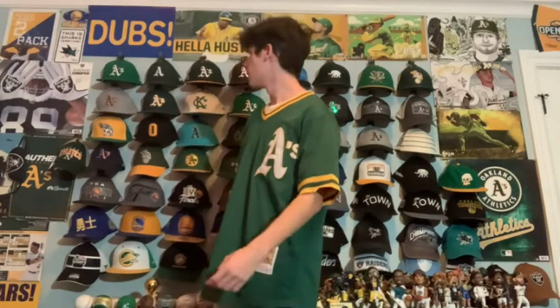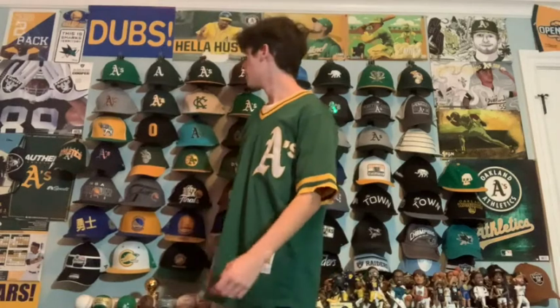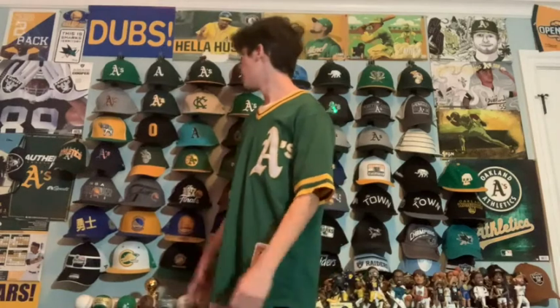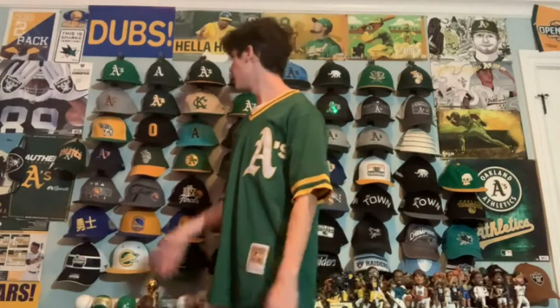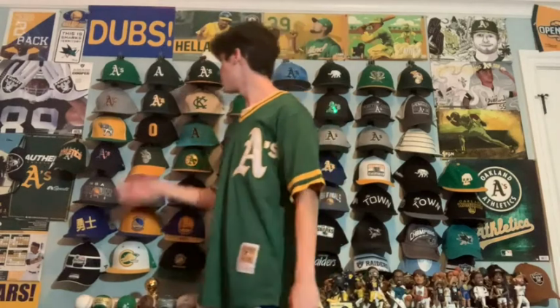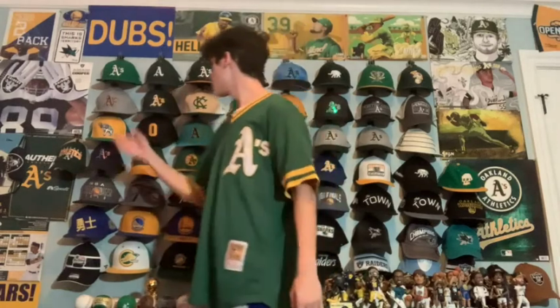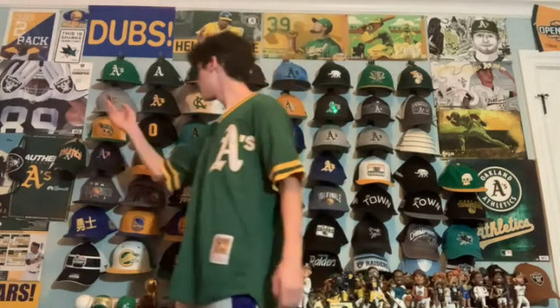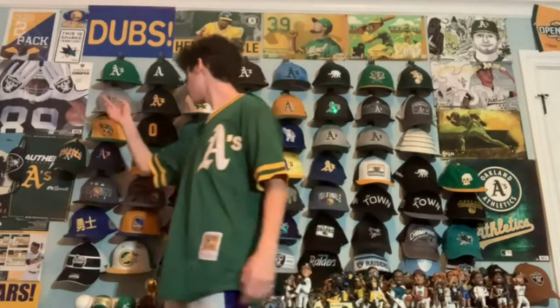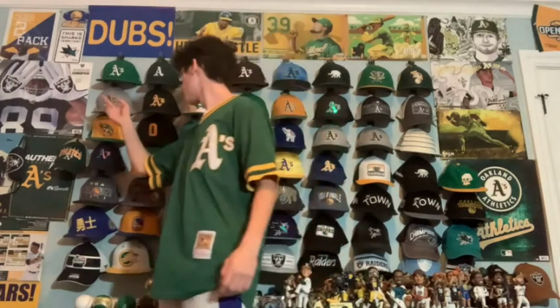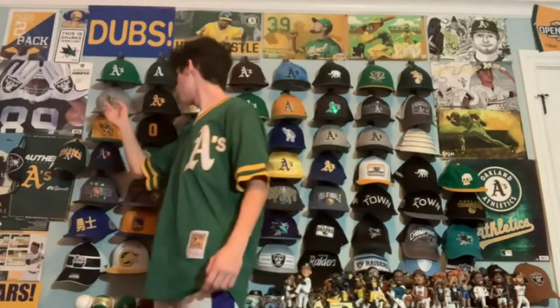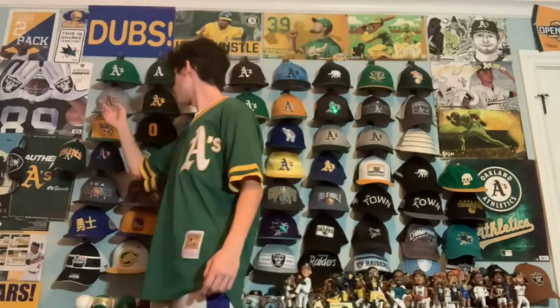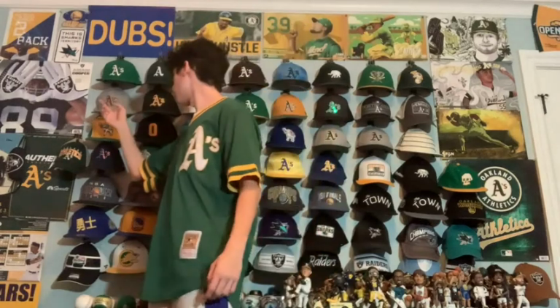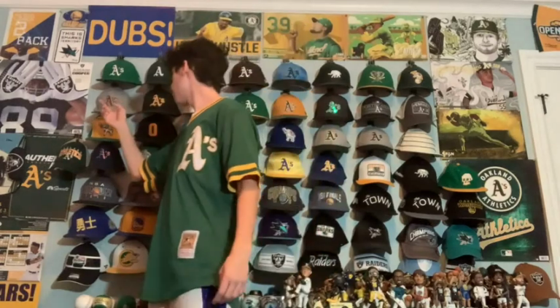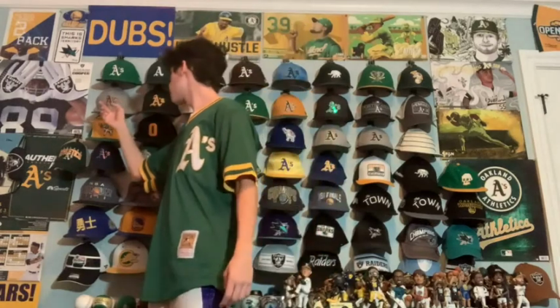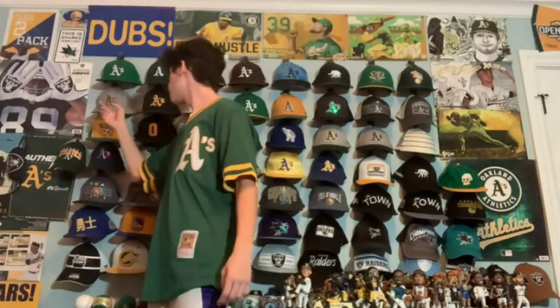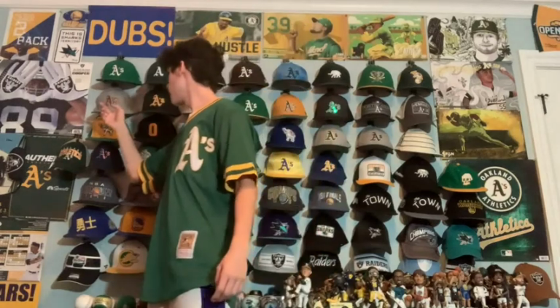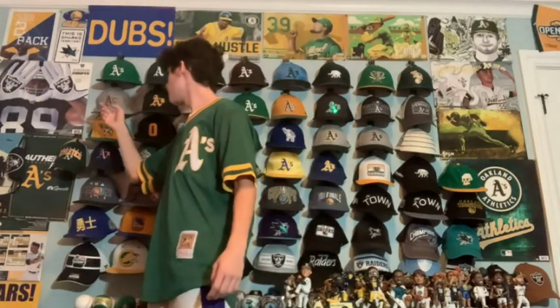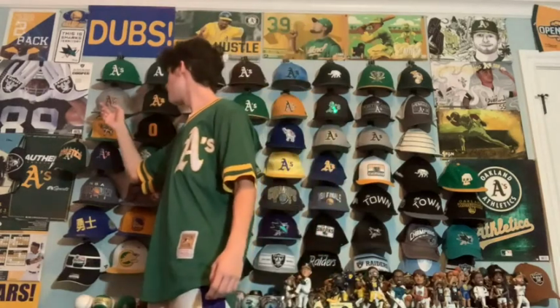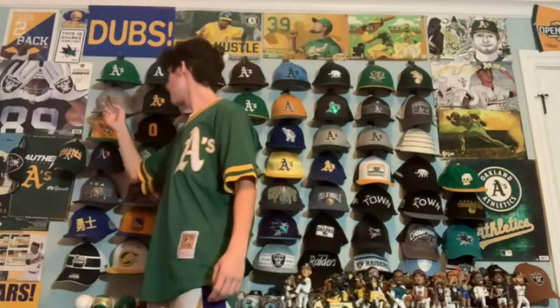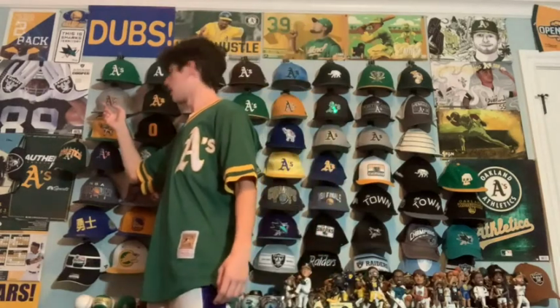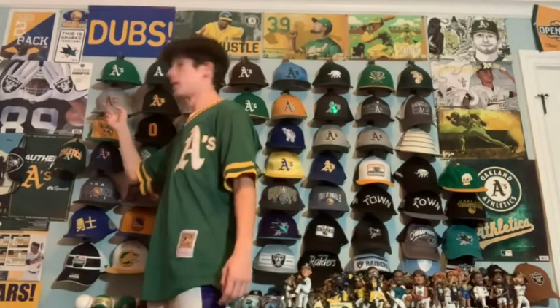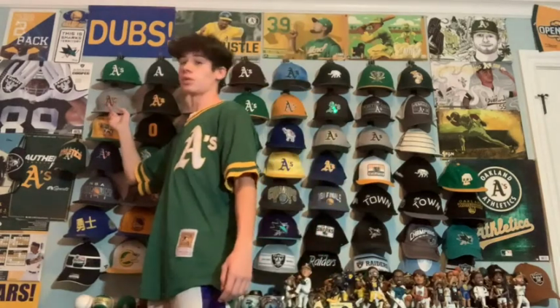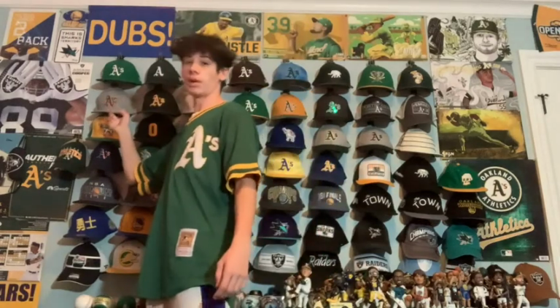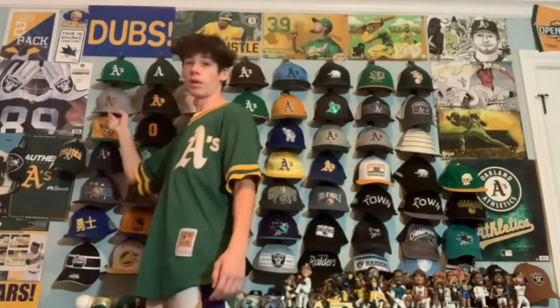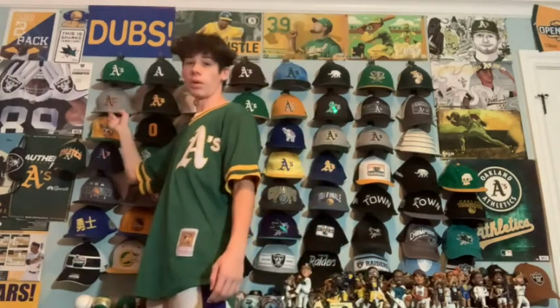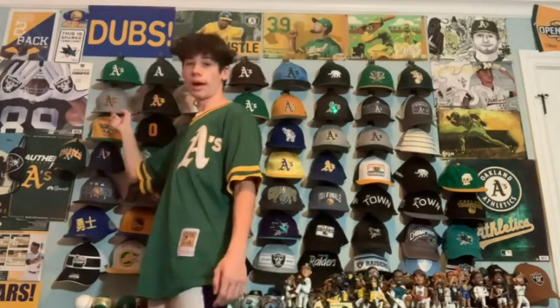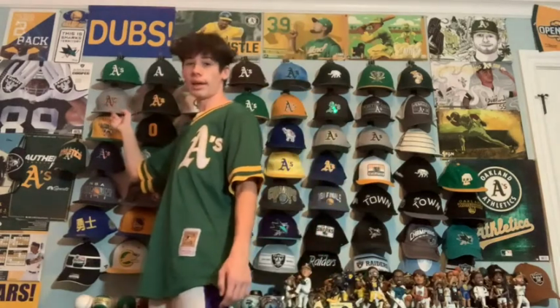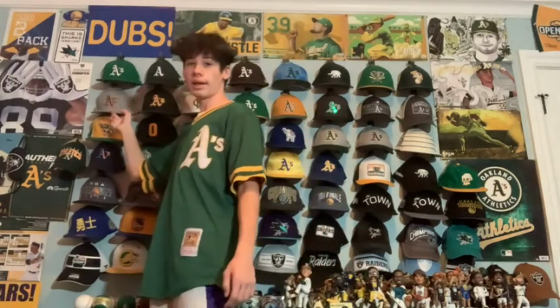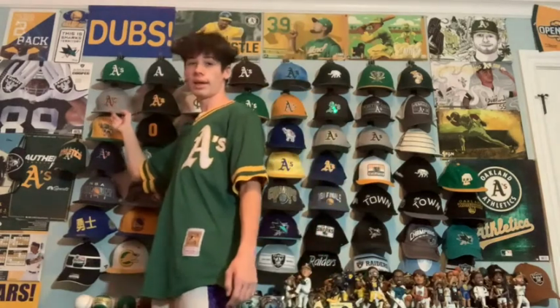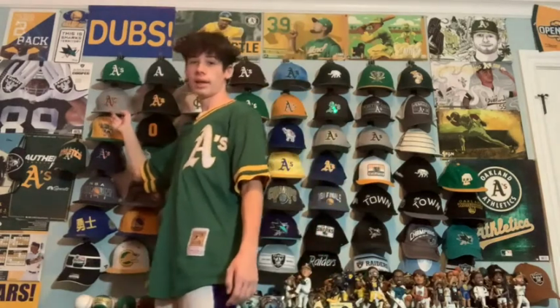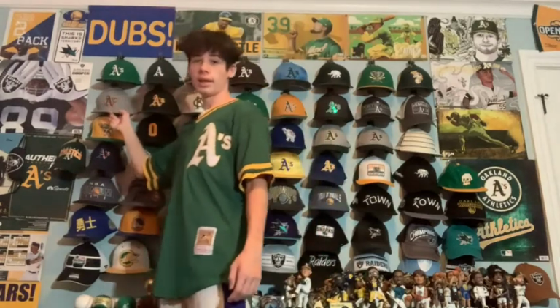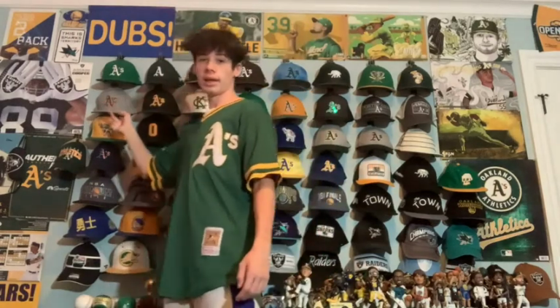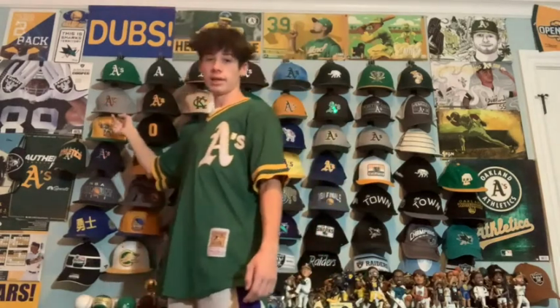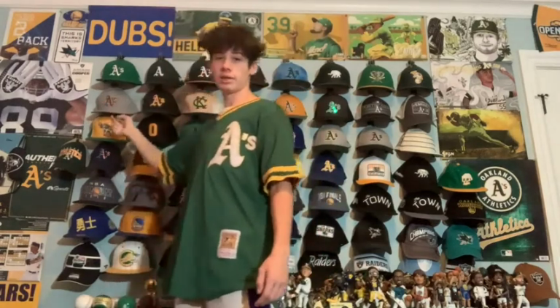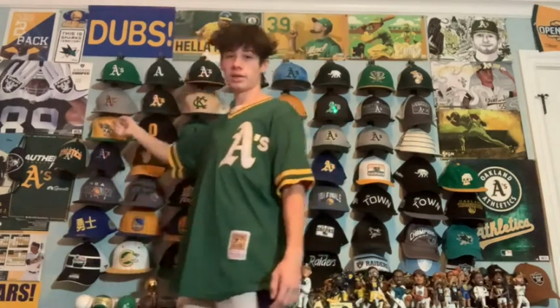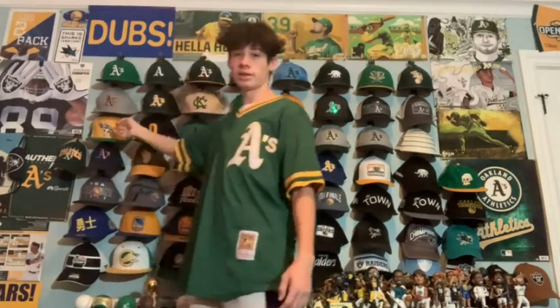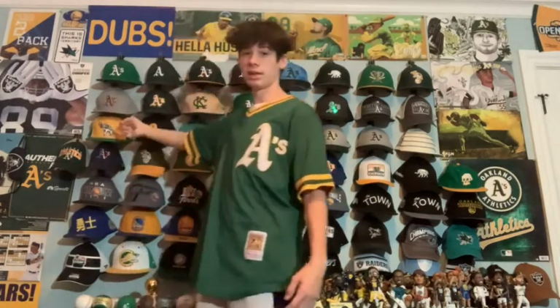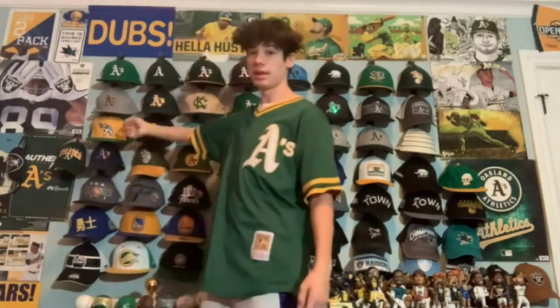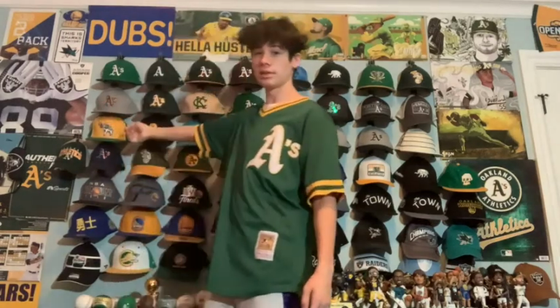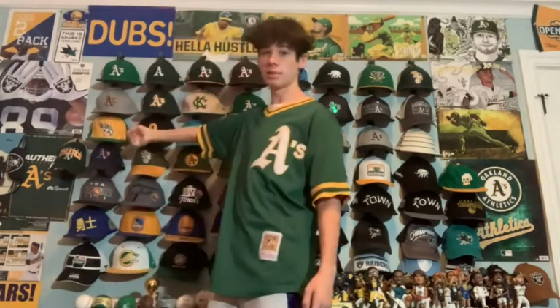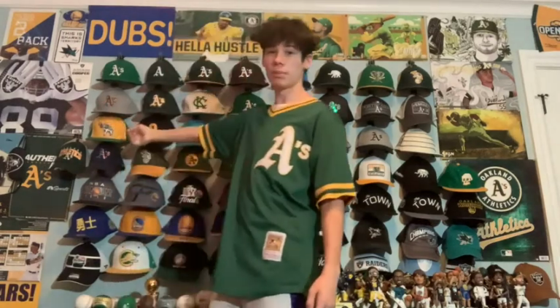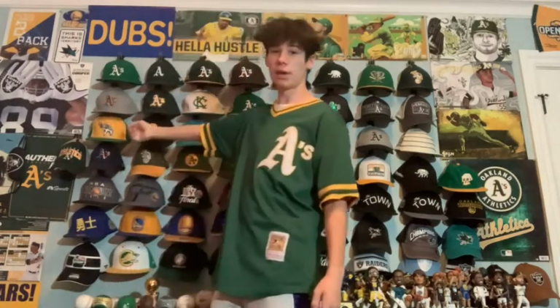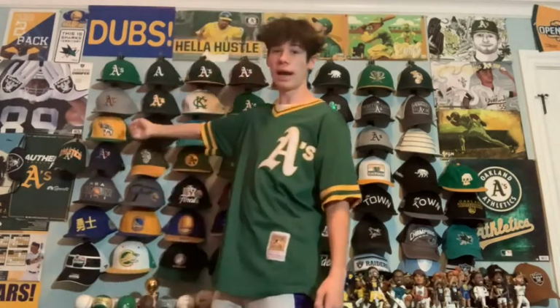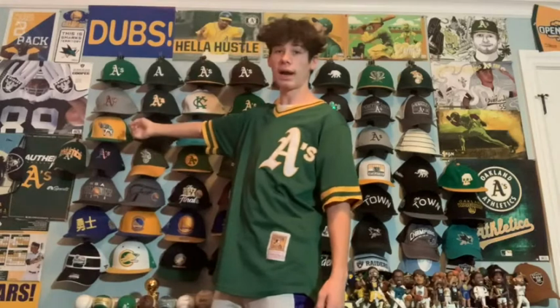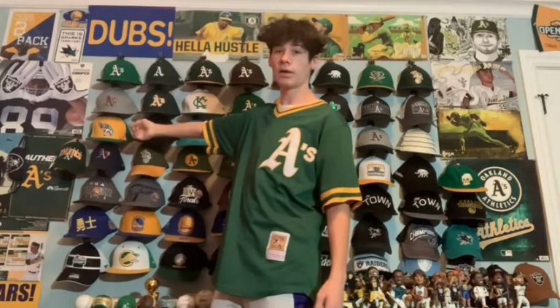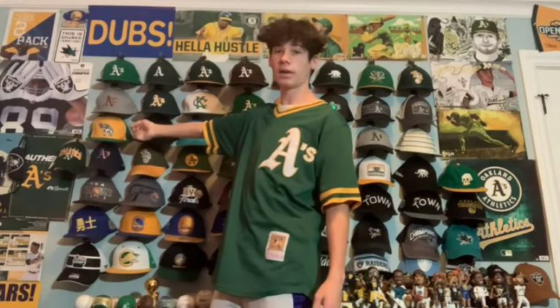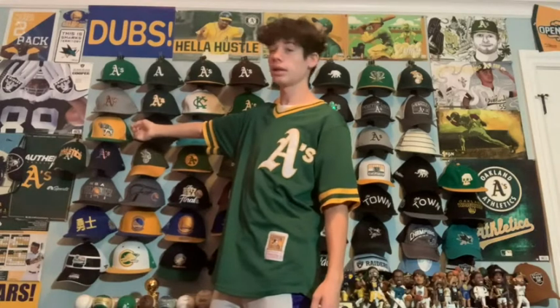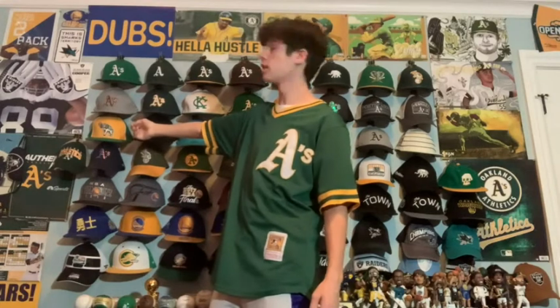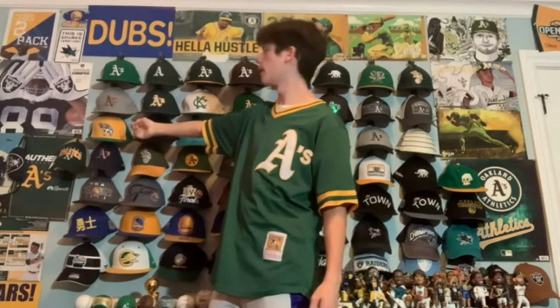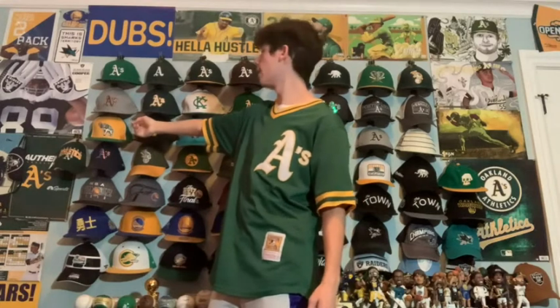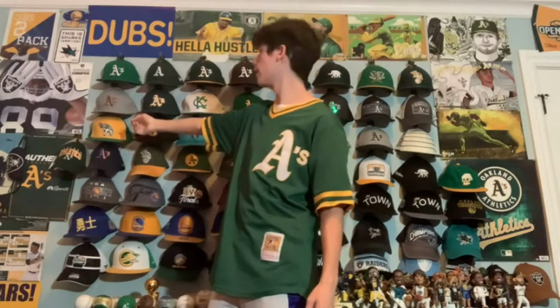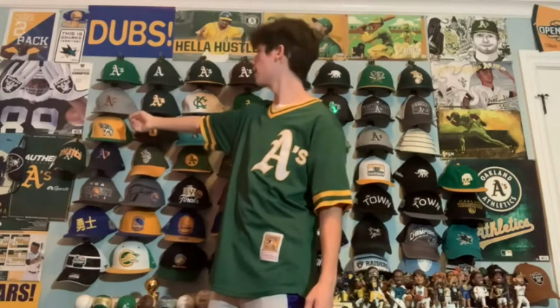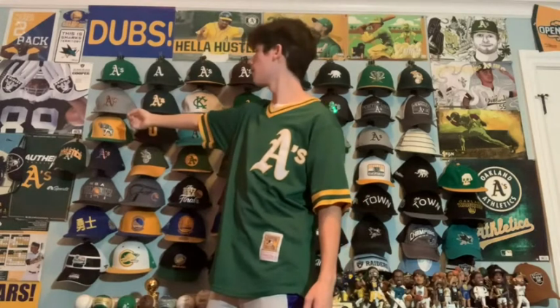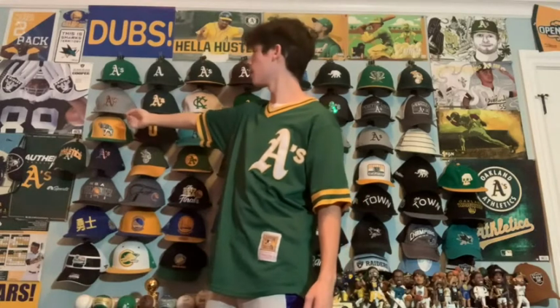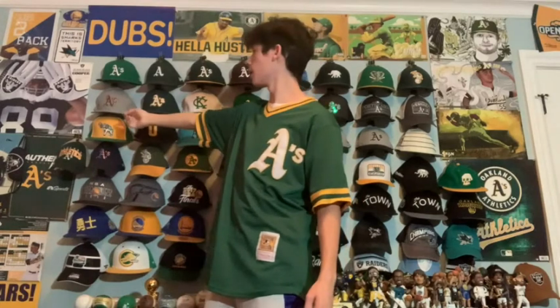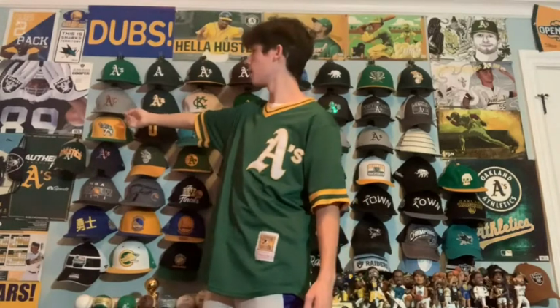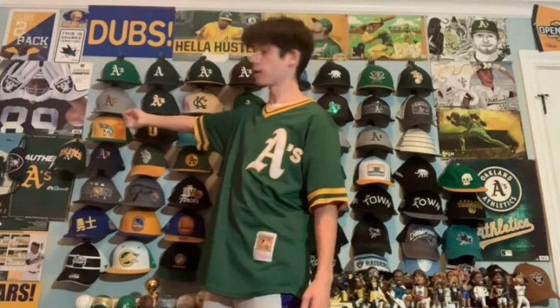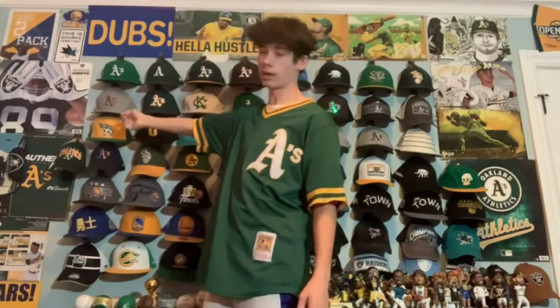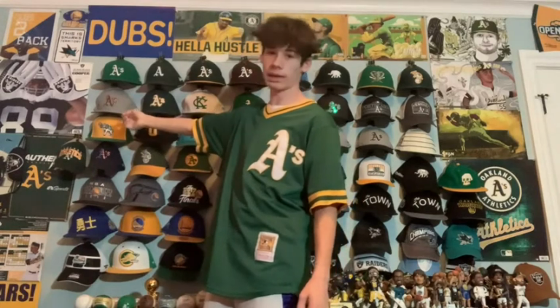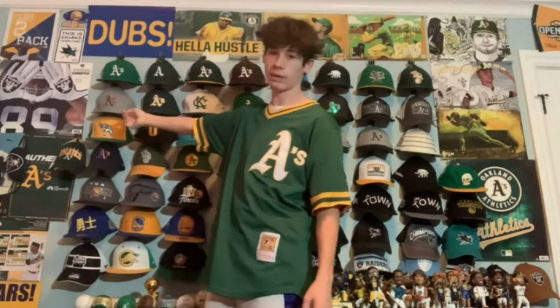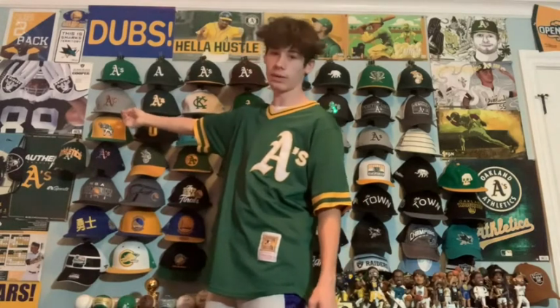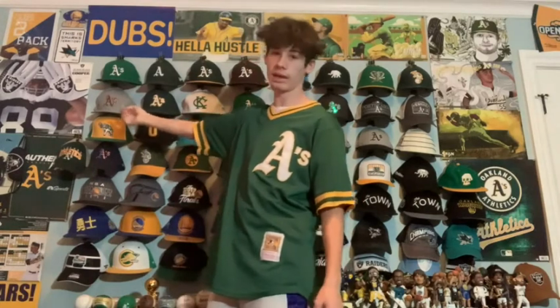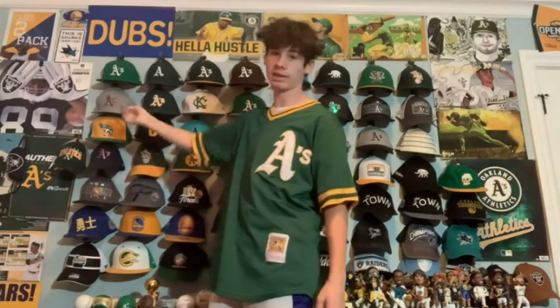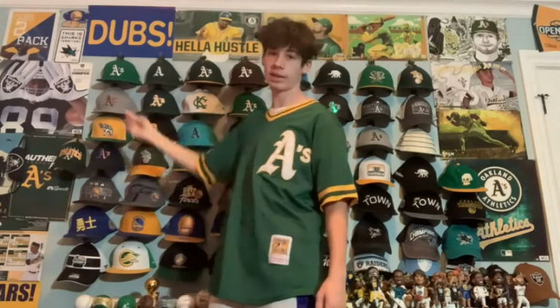Next we just have another fashion A's hat. I got this one in Hawaii — it's brown leather with a gray design.